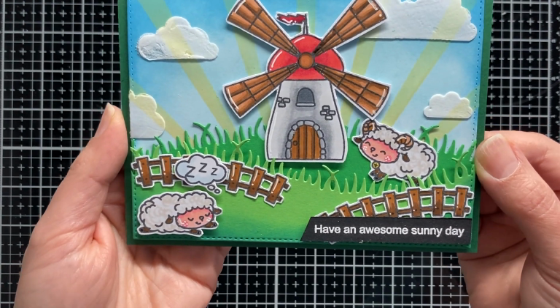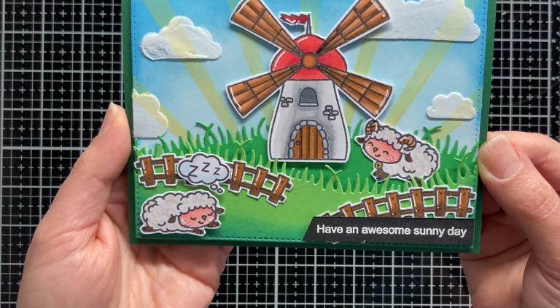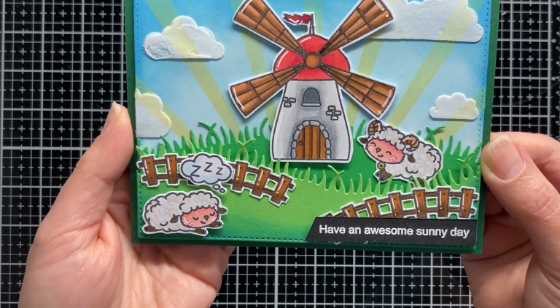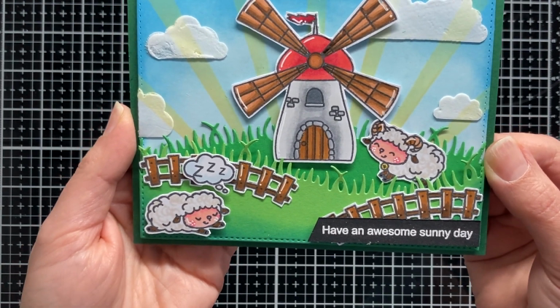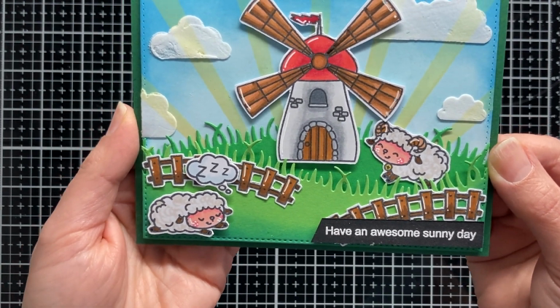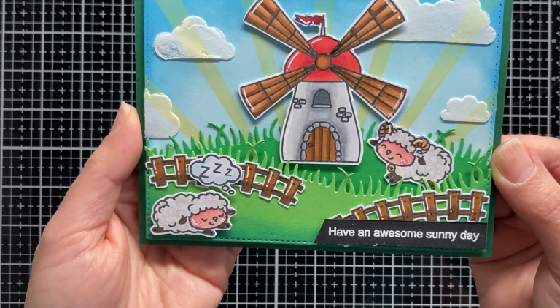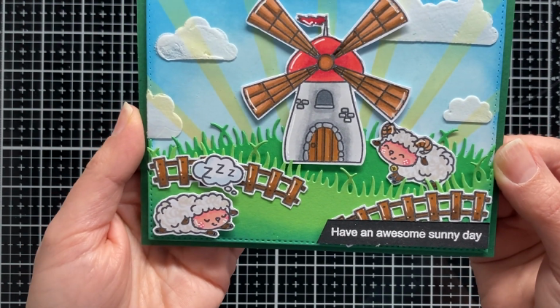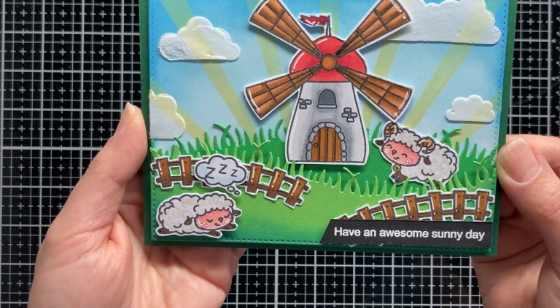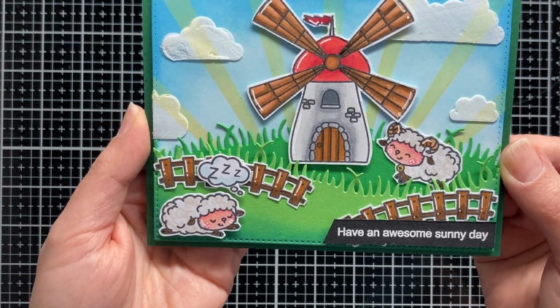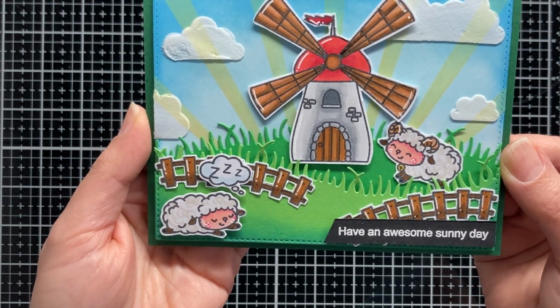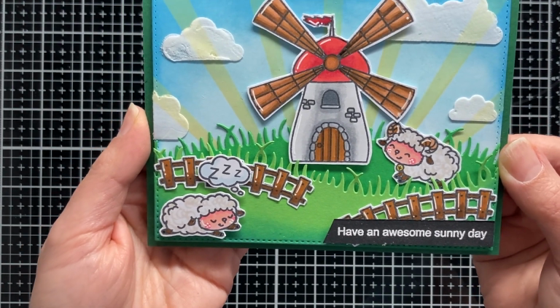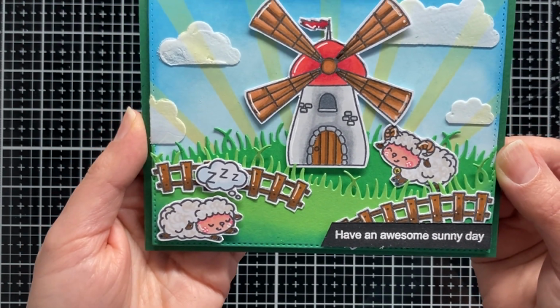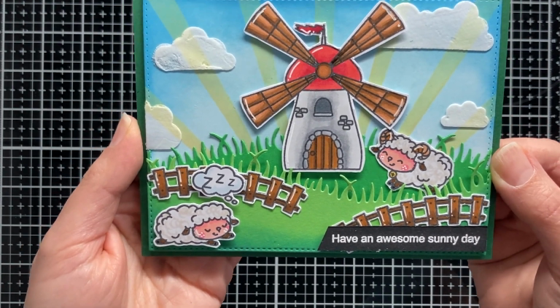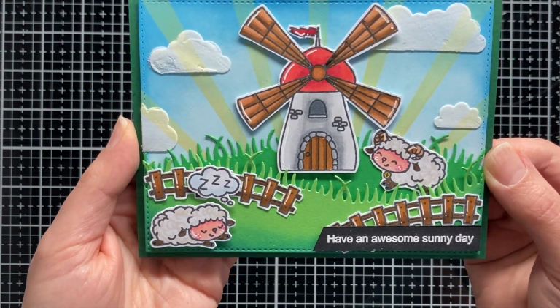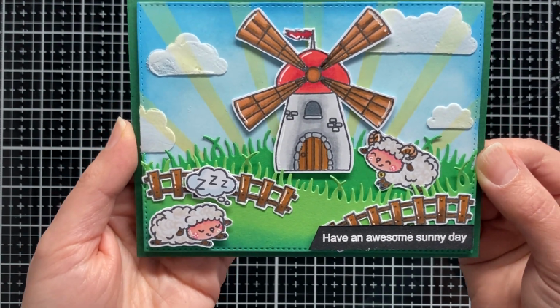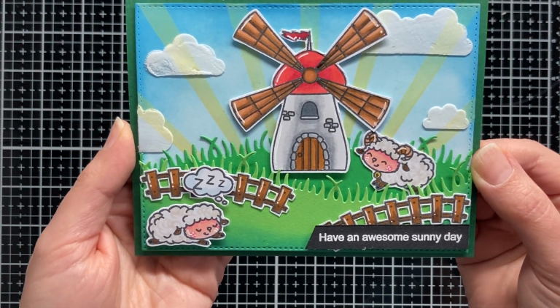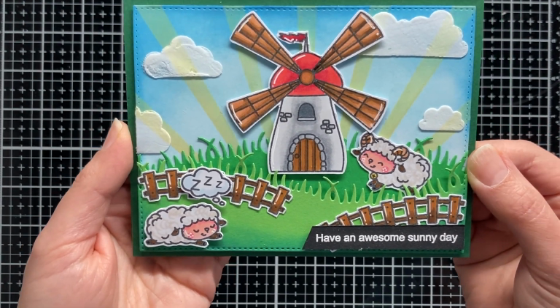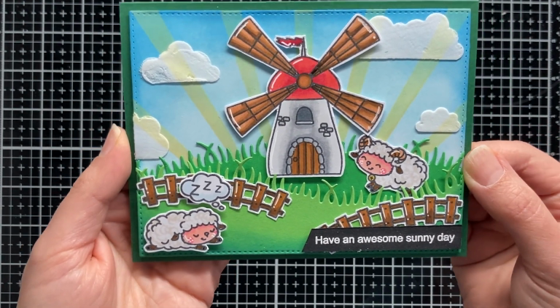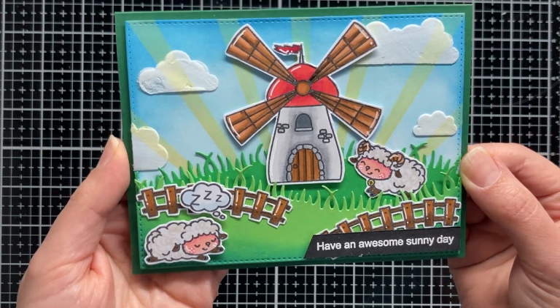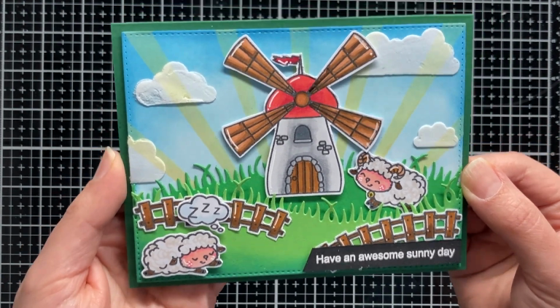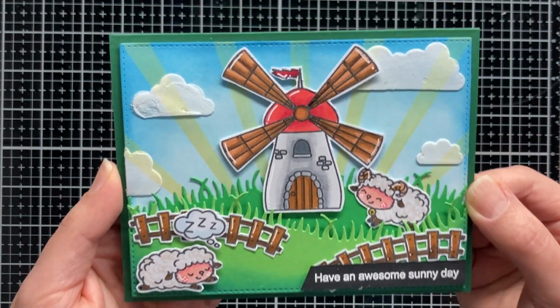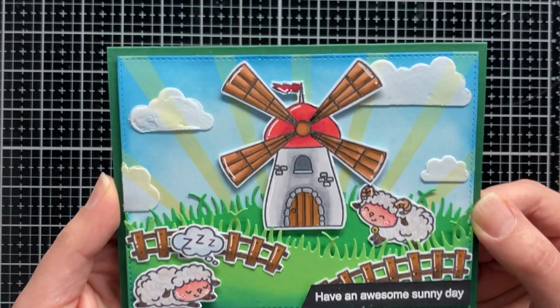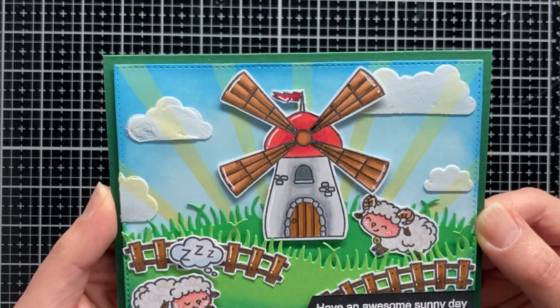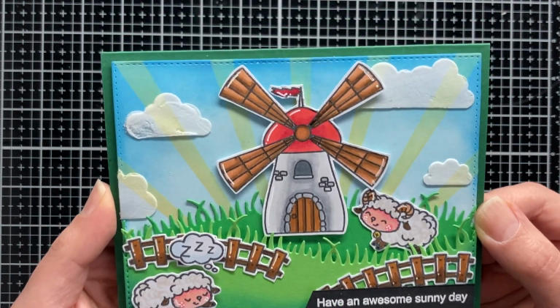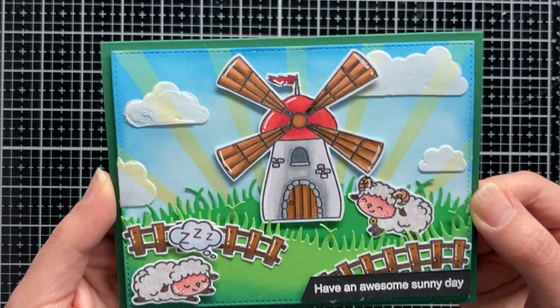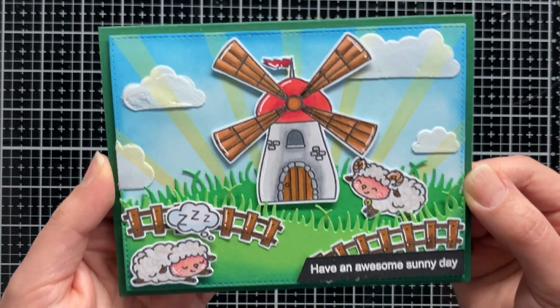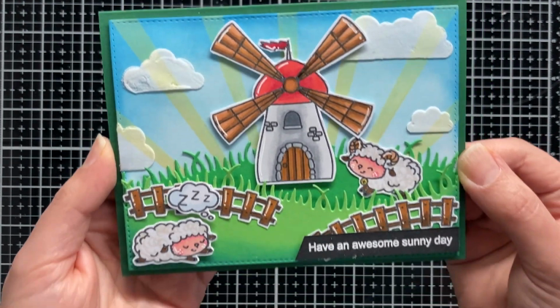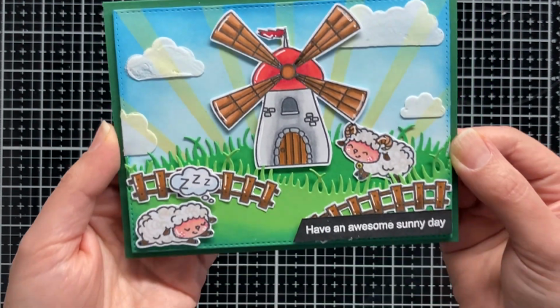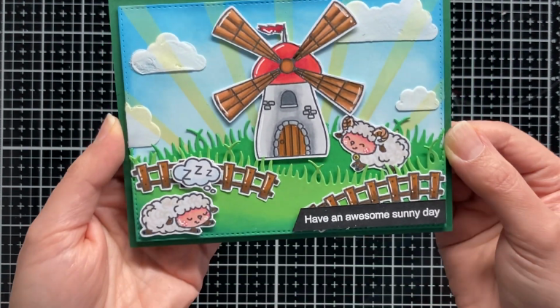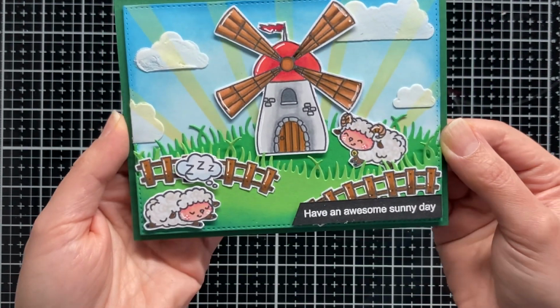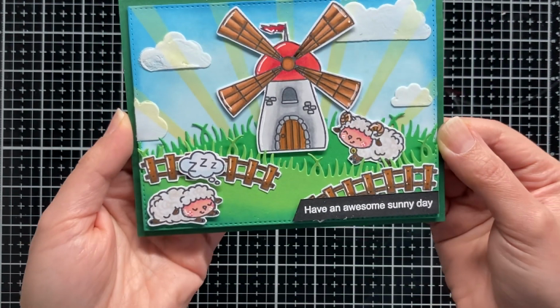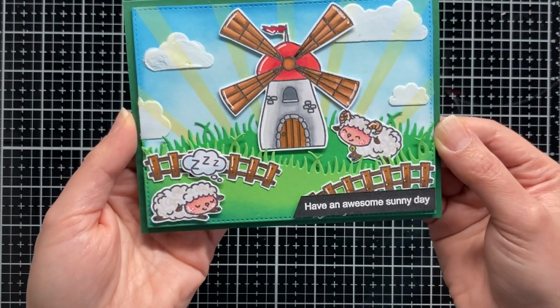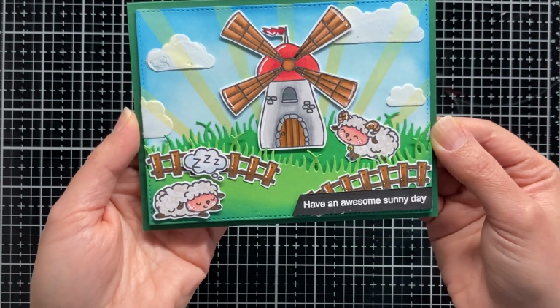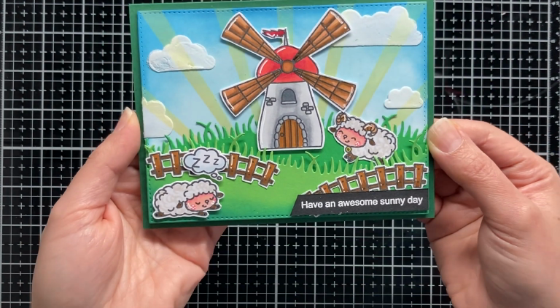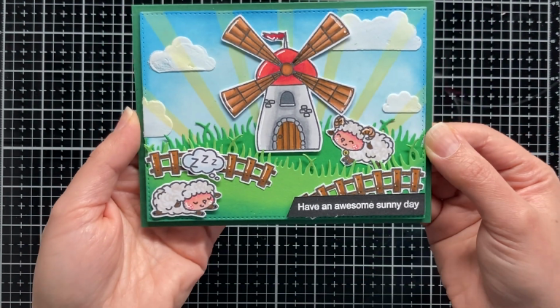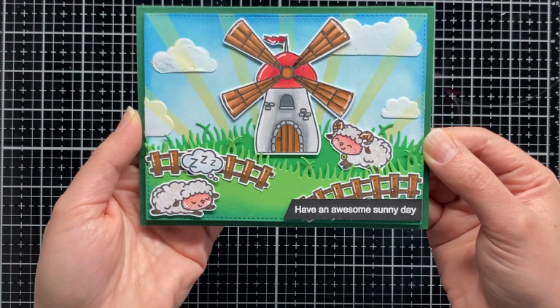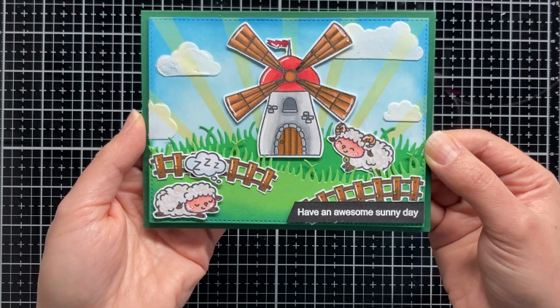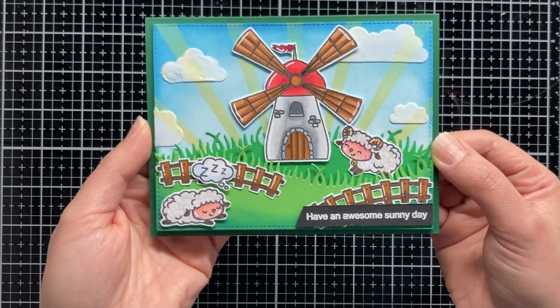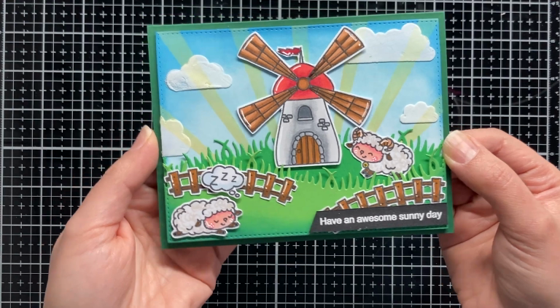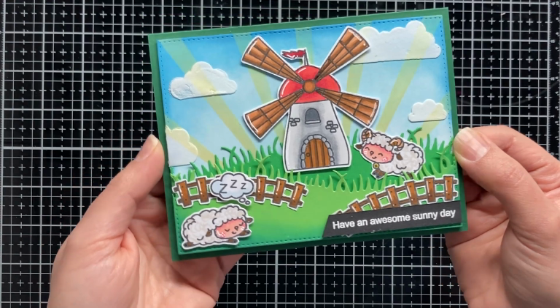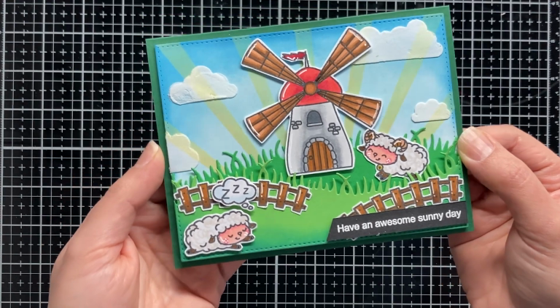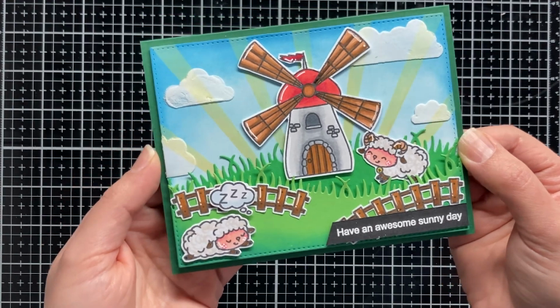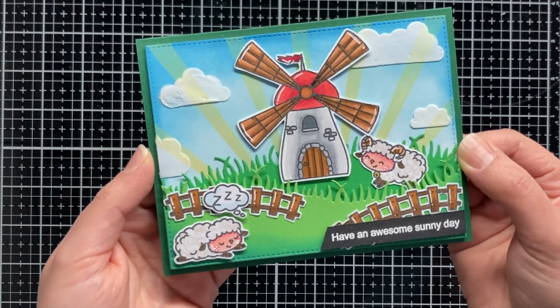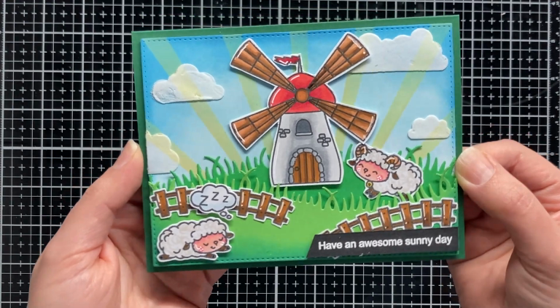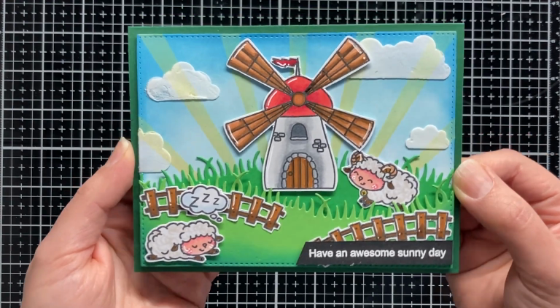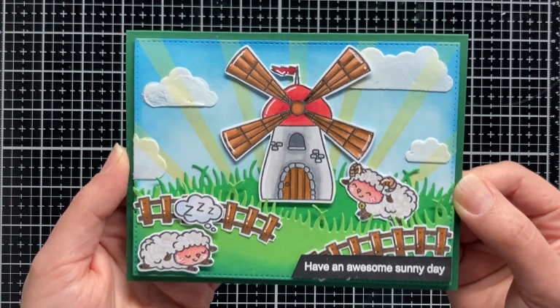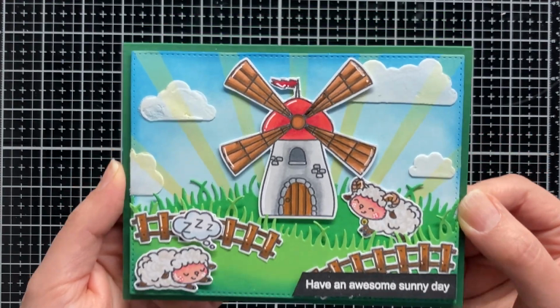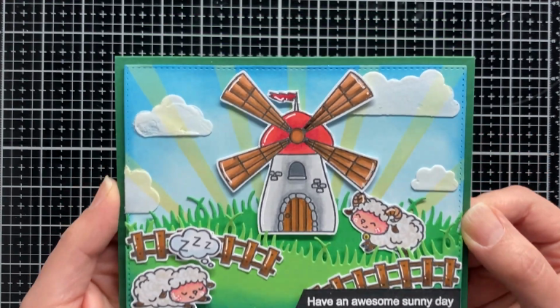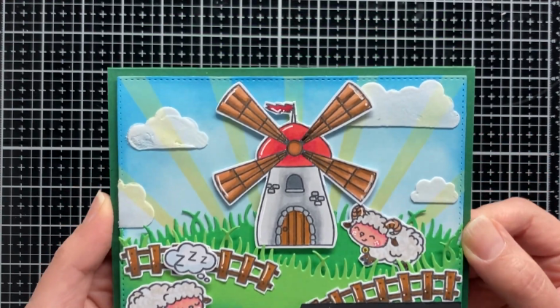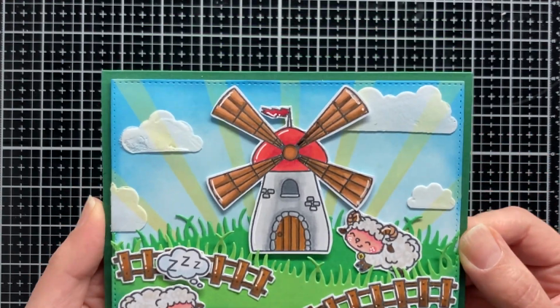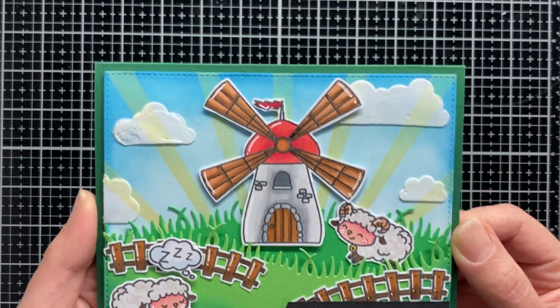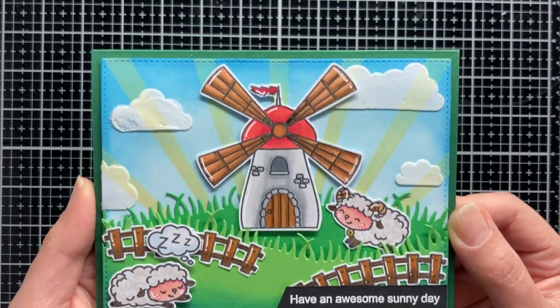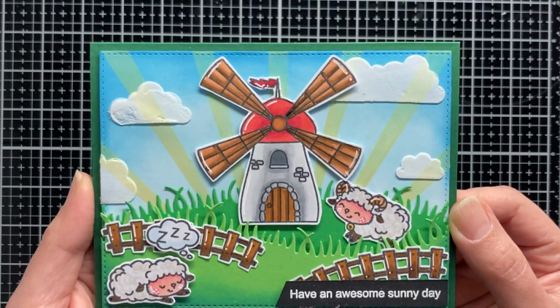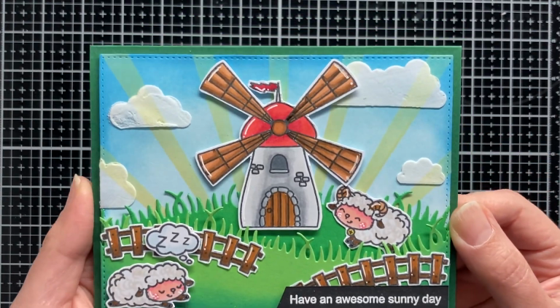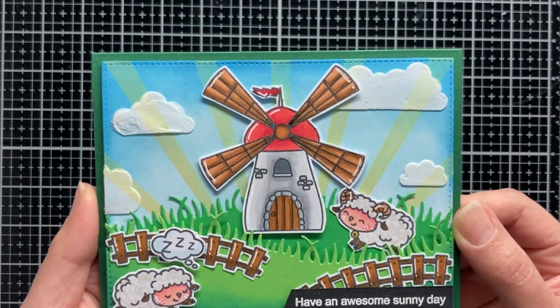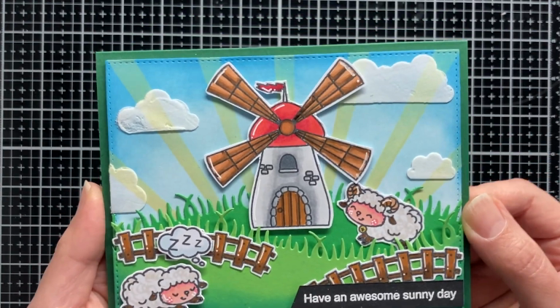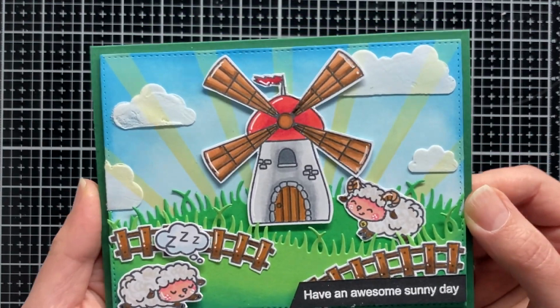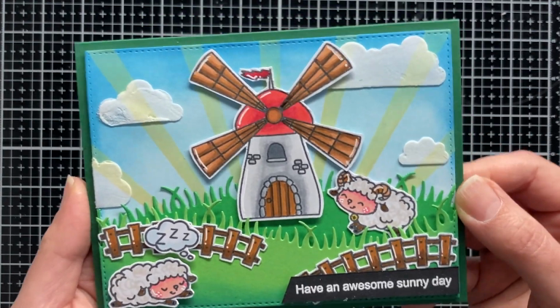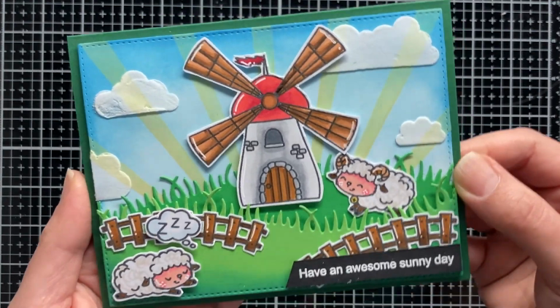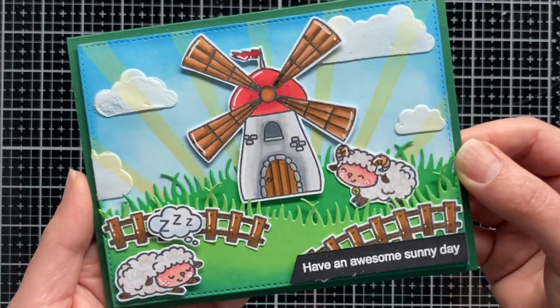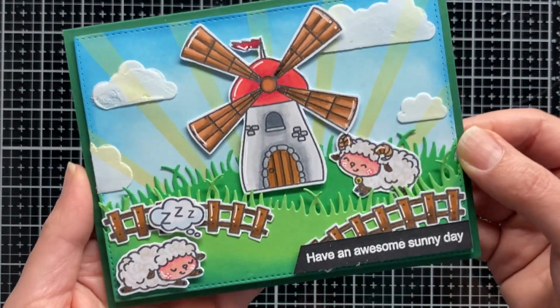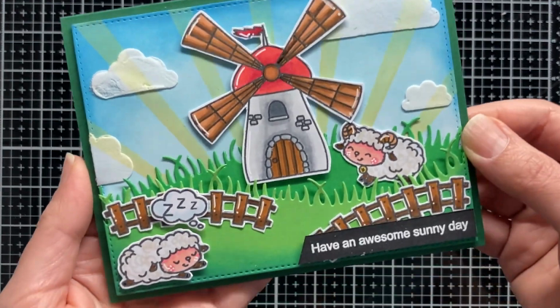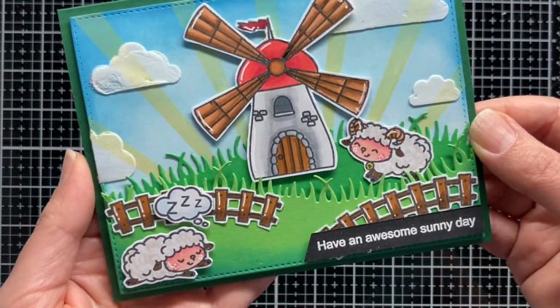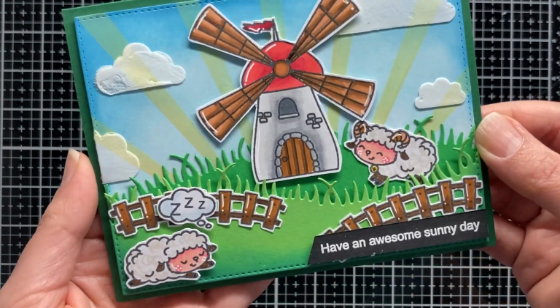I hope you like it. Thank you so much for watching and have an adorable crafting day. Bye!